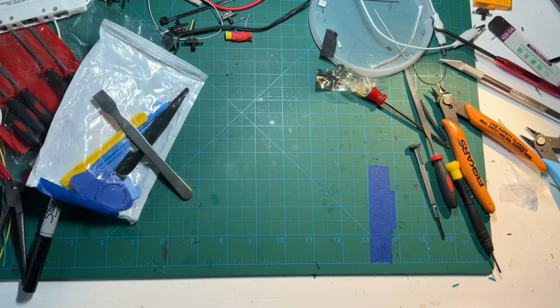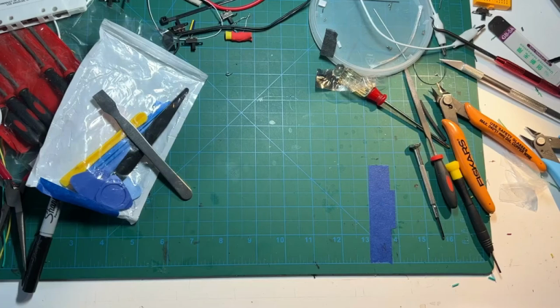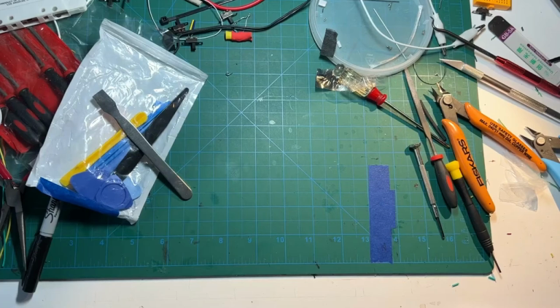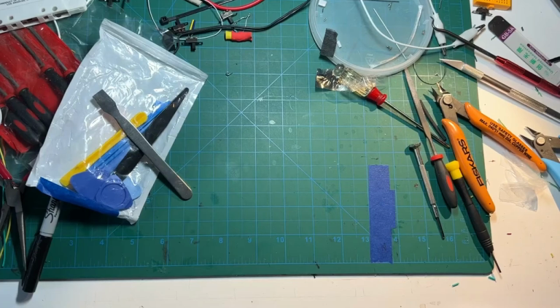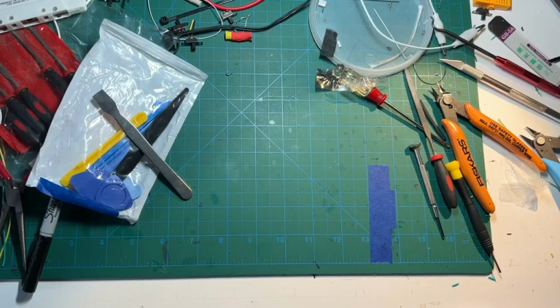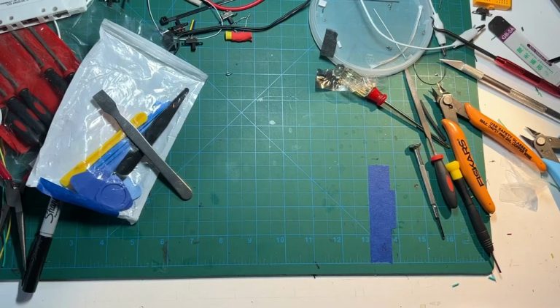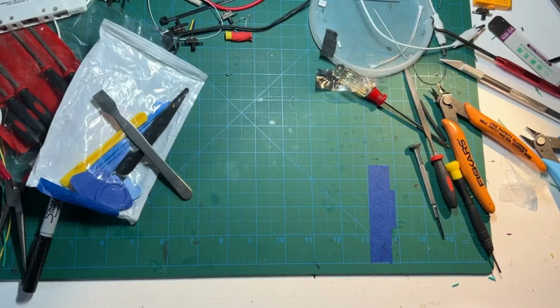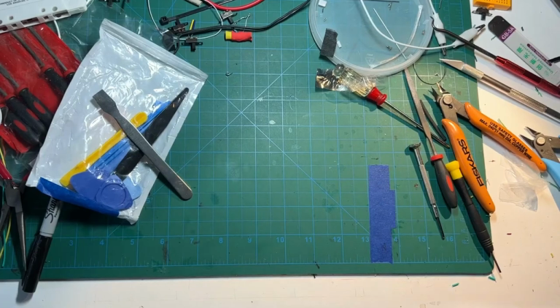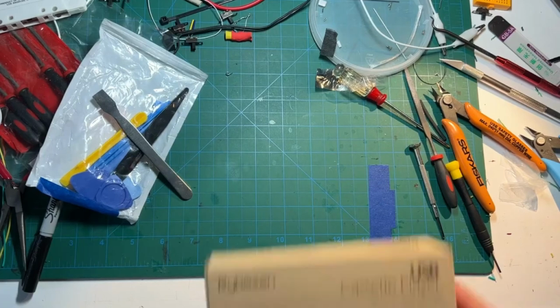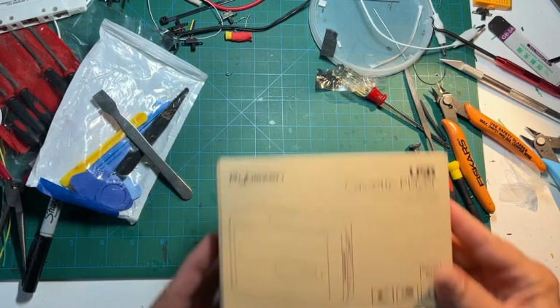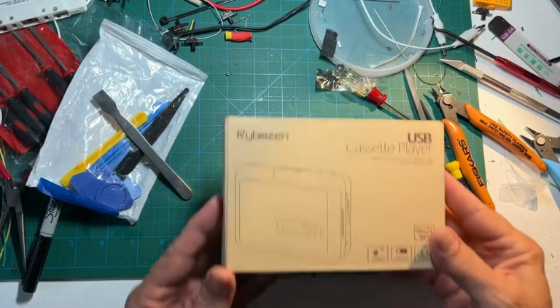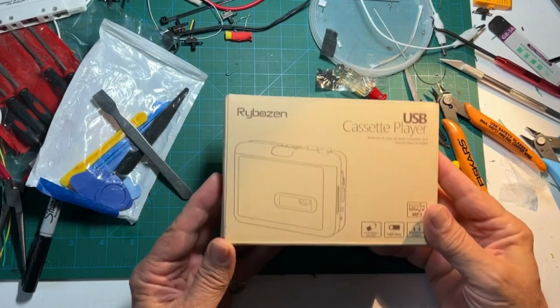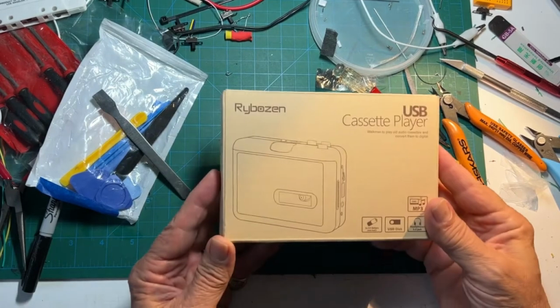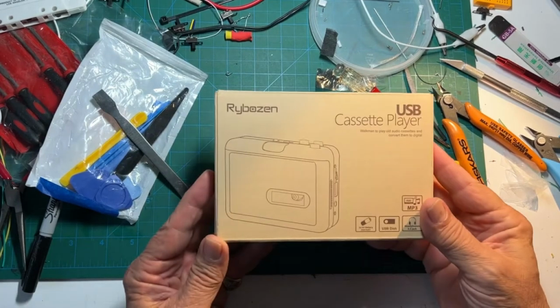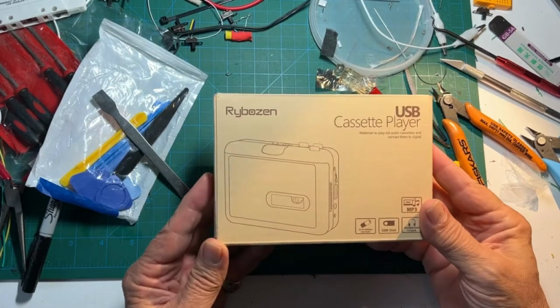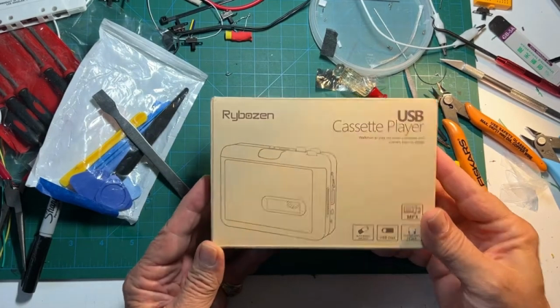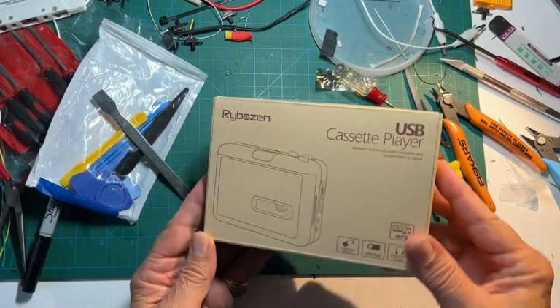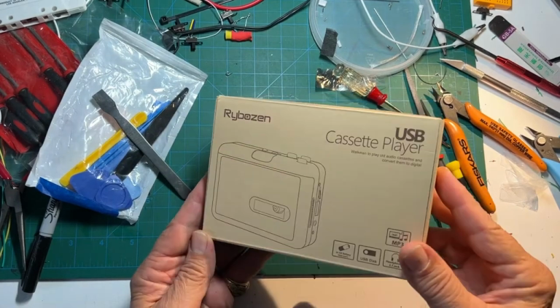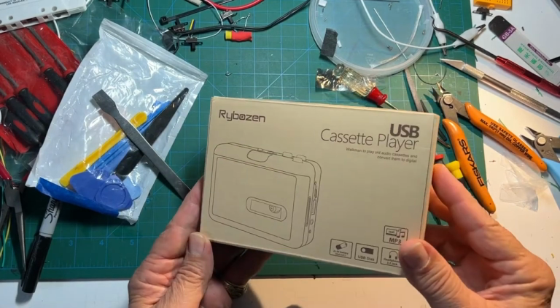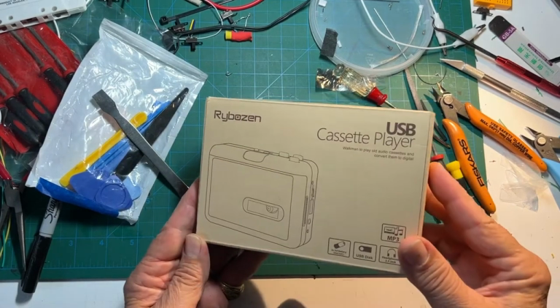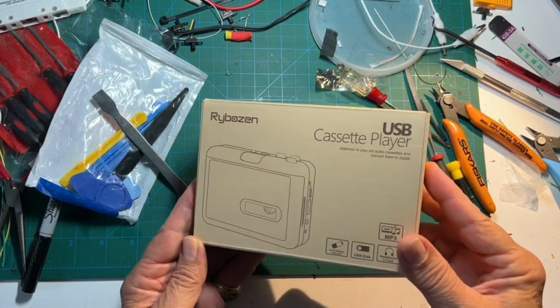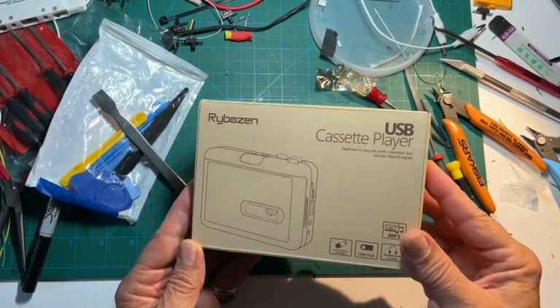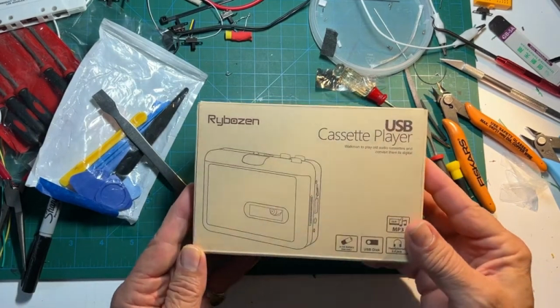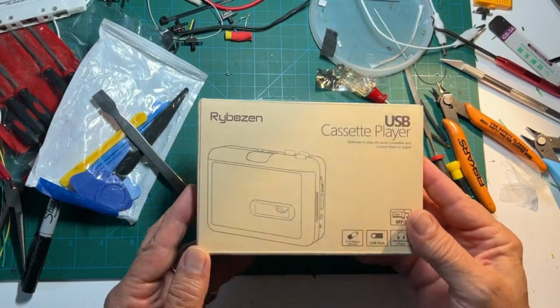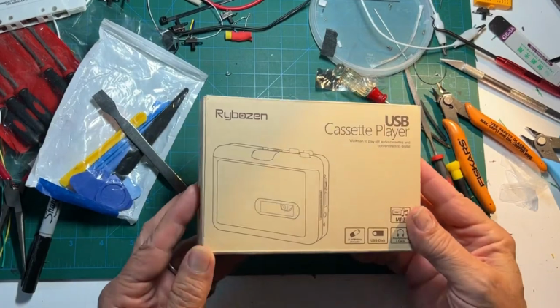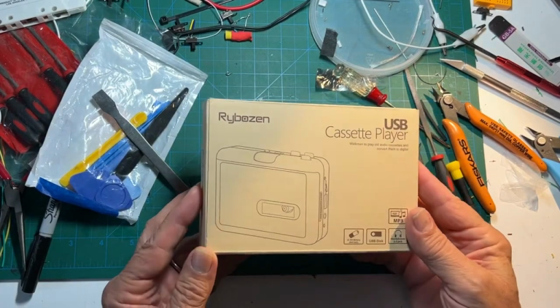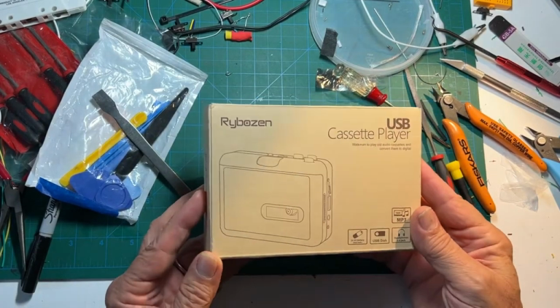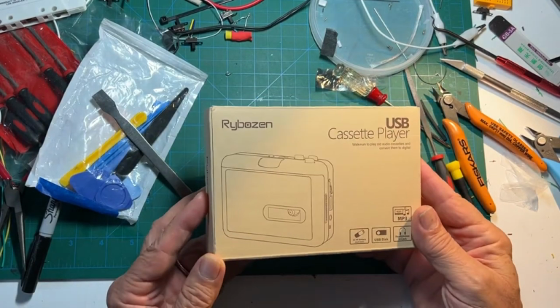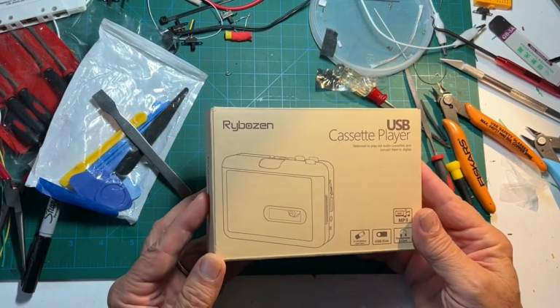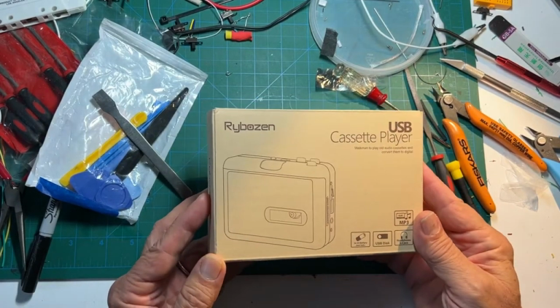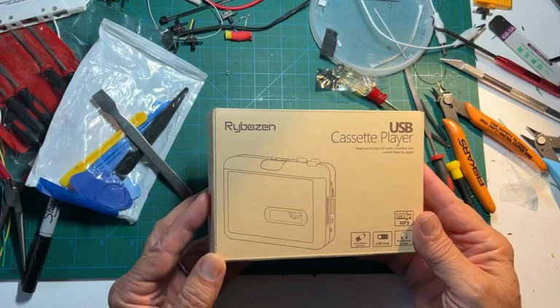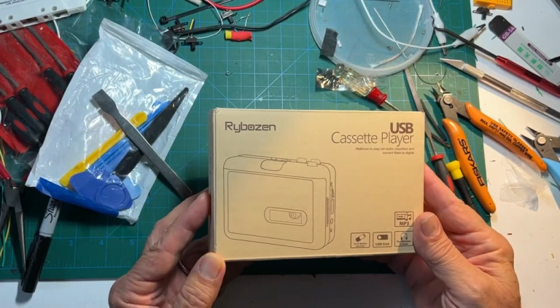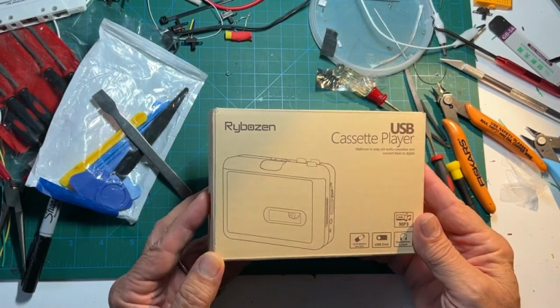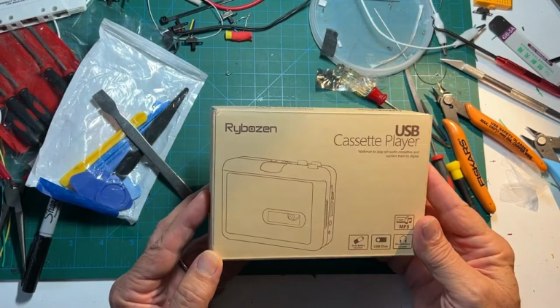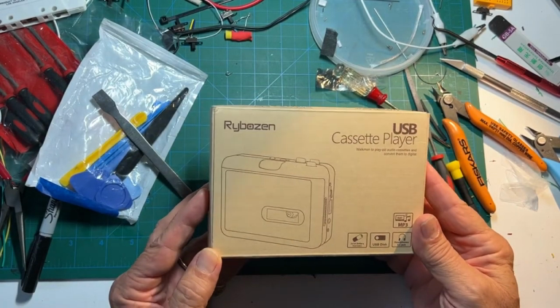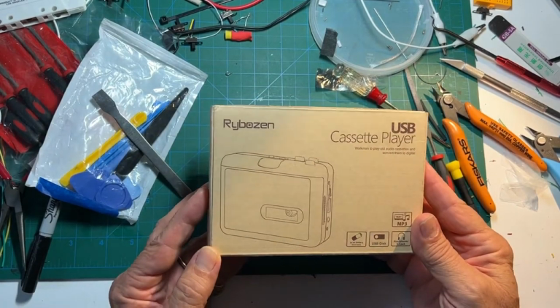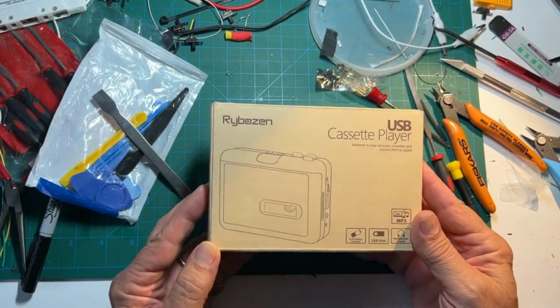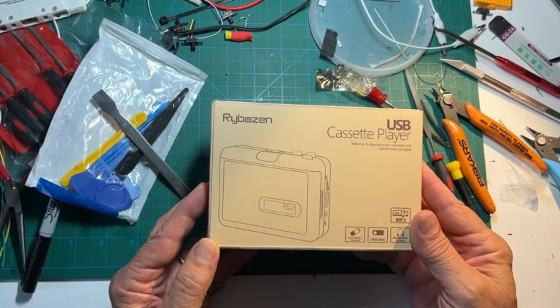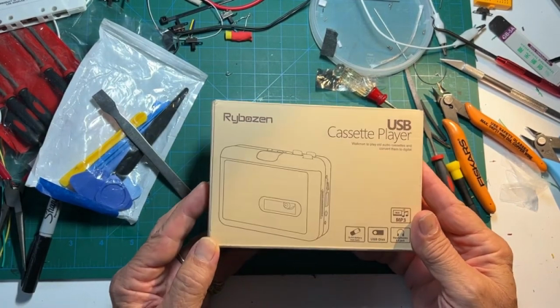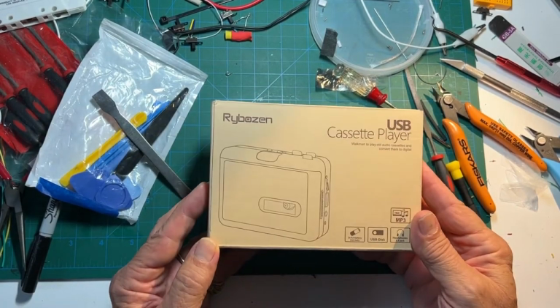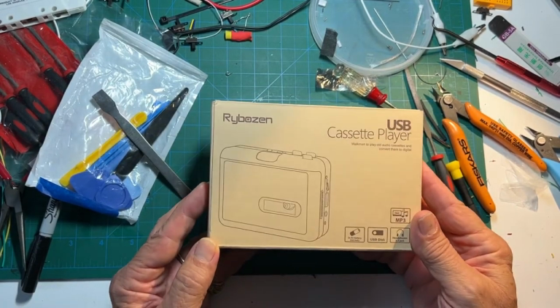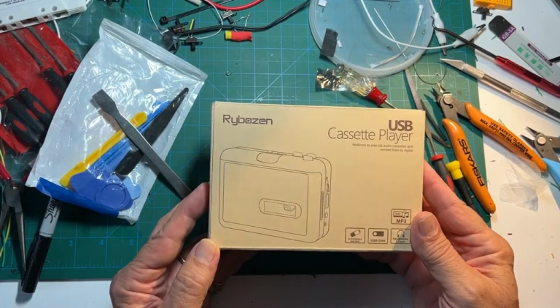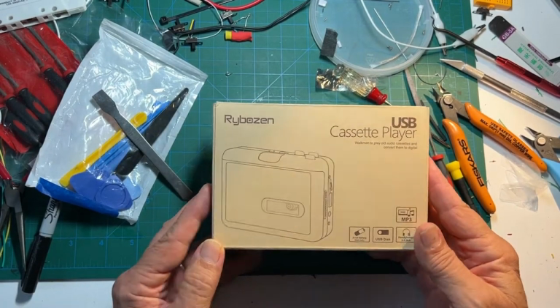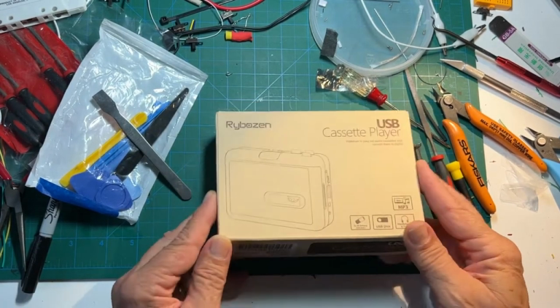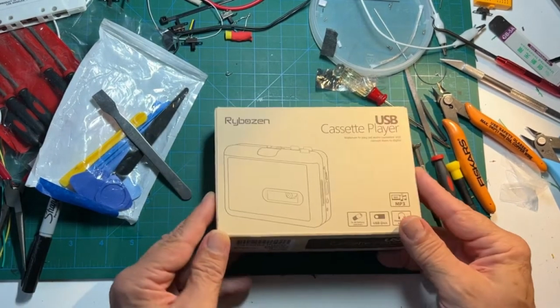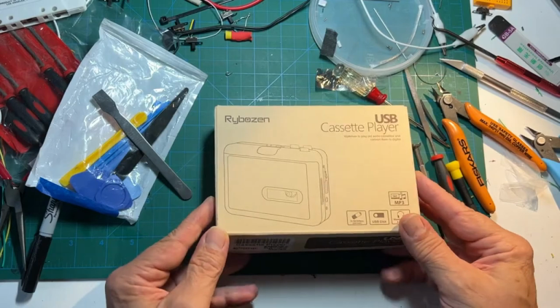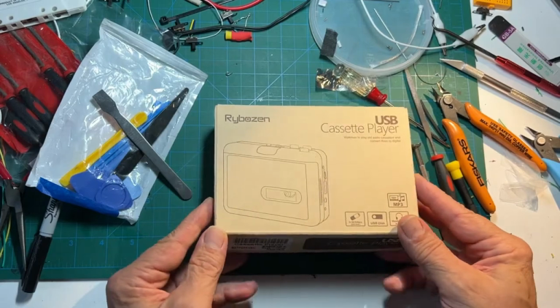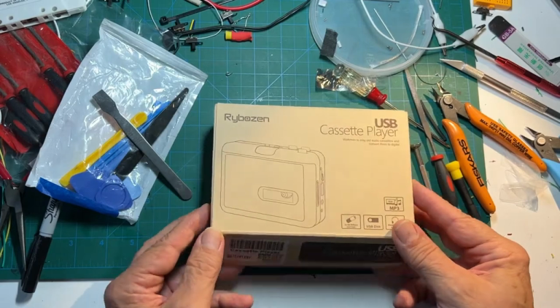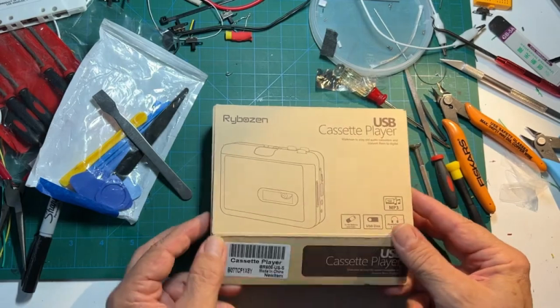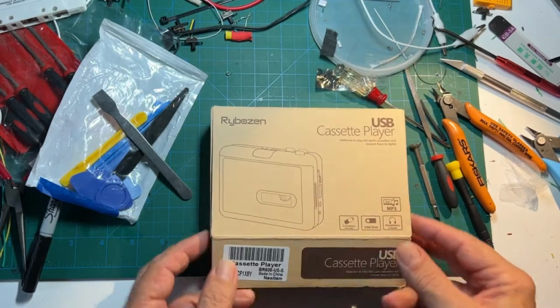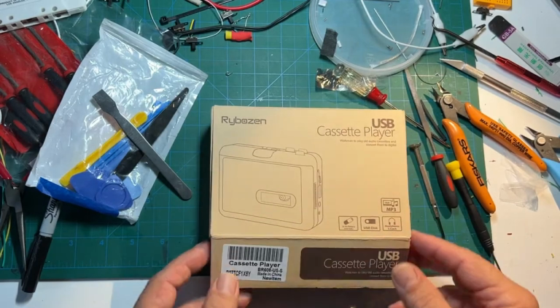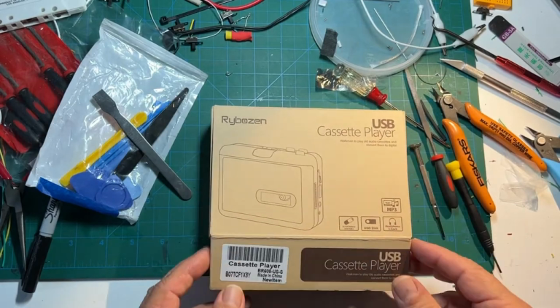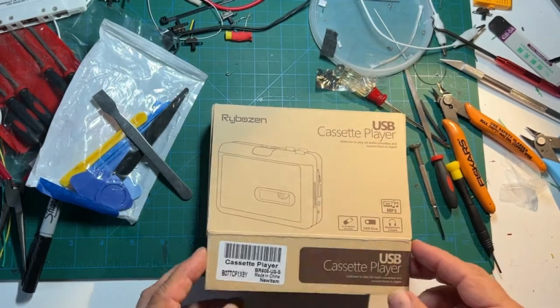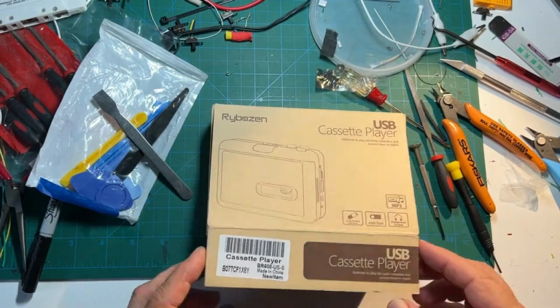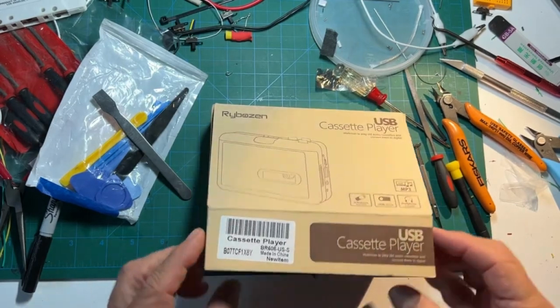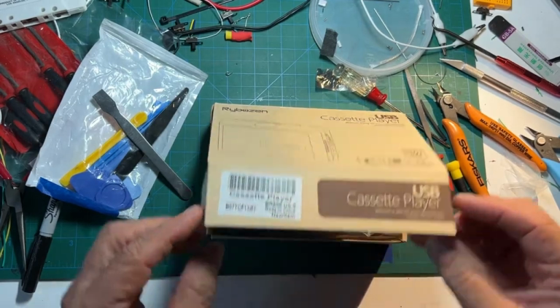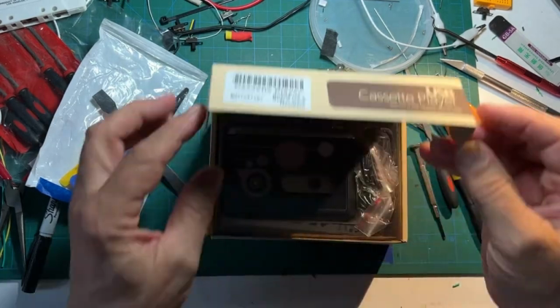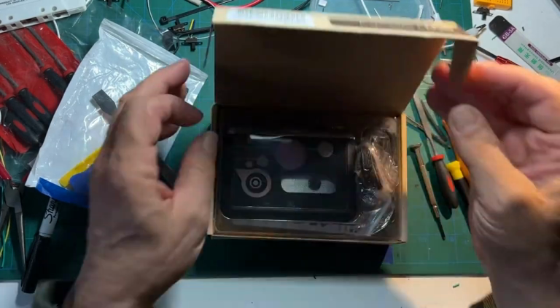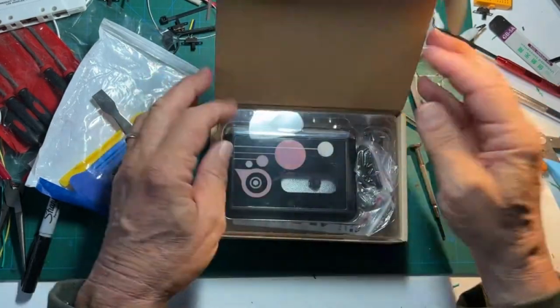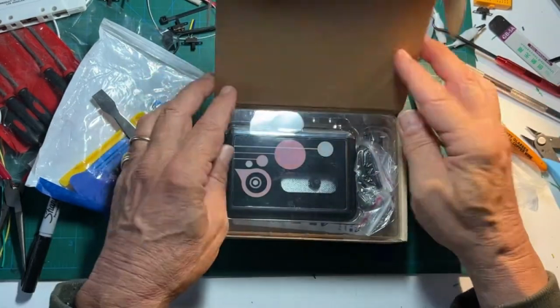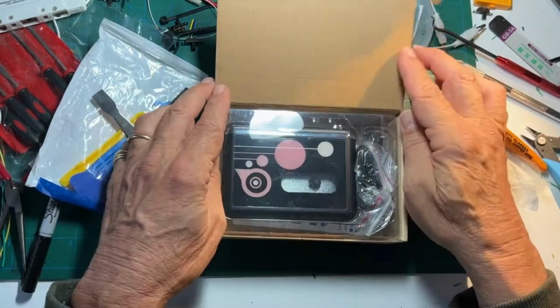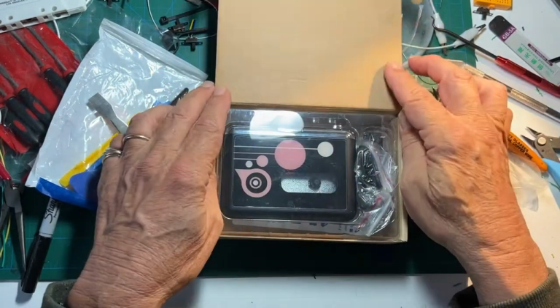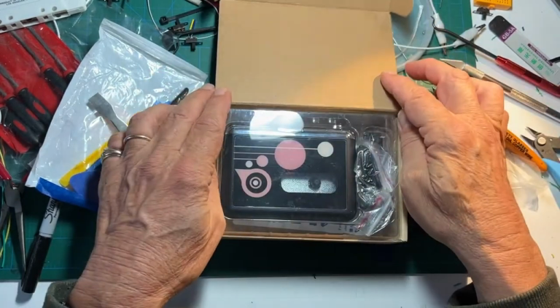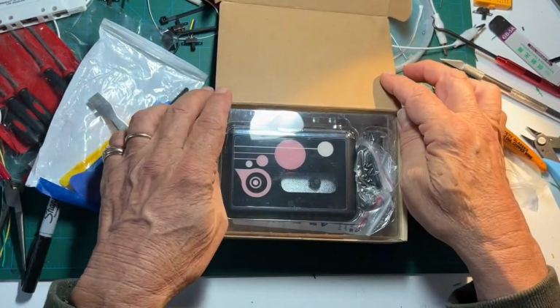Welcome friends and DIYers. This project is converting a new cassette player to play backwards music and sound.